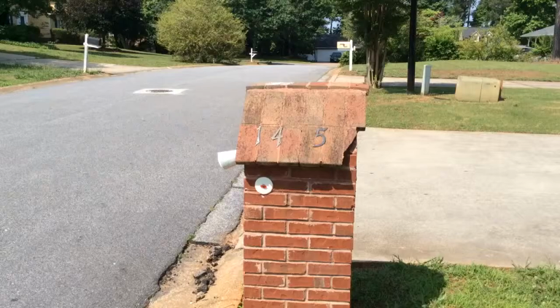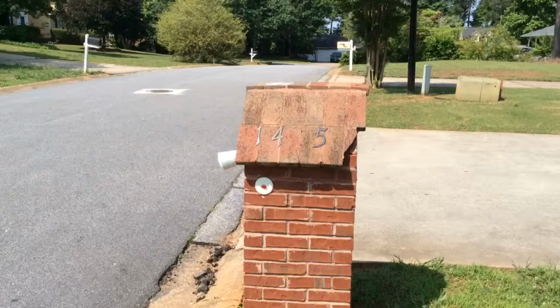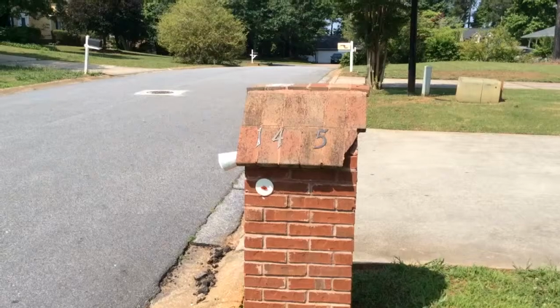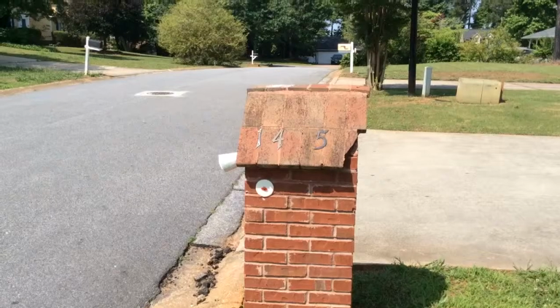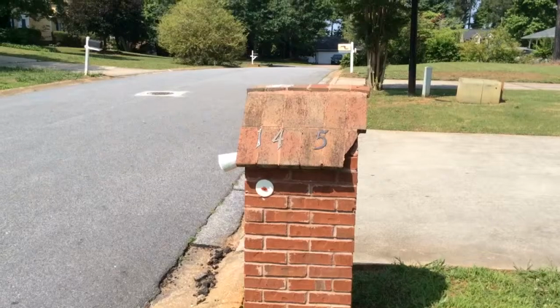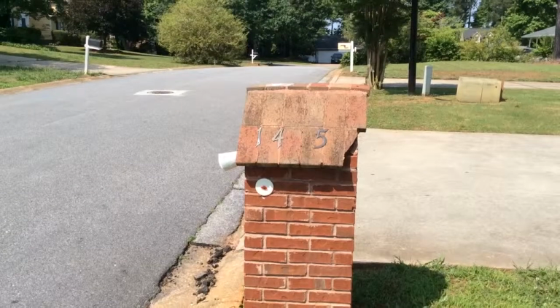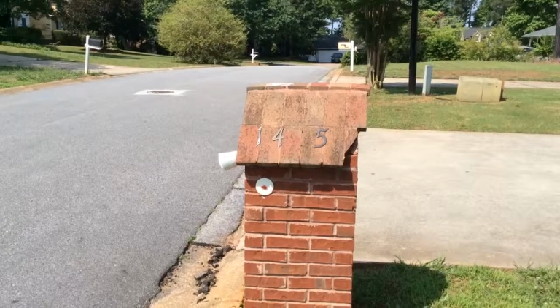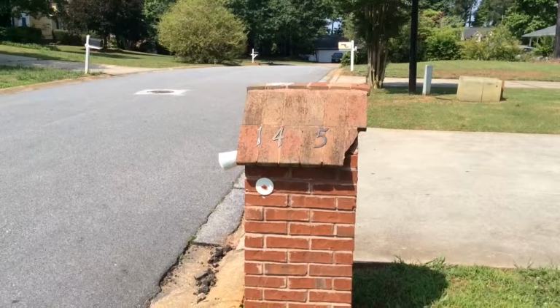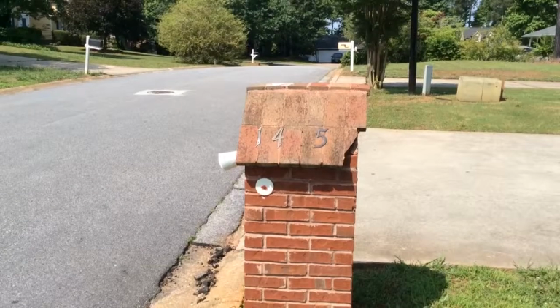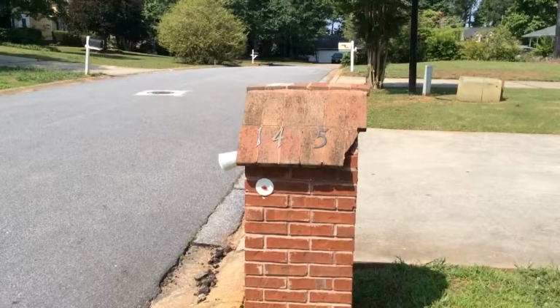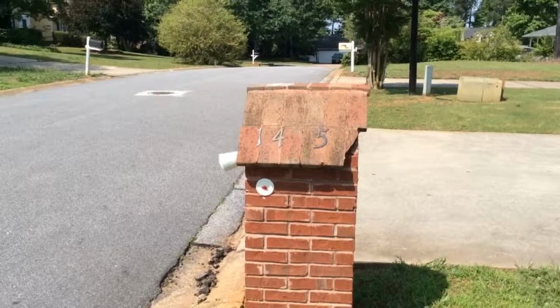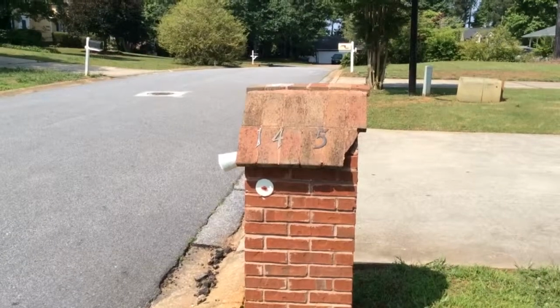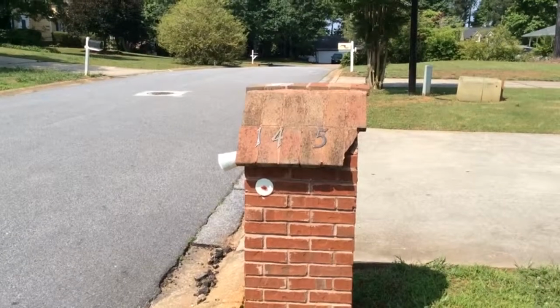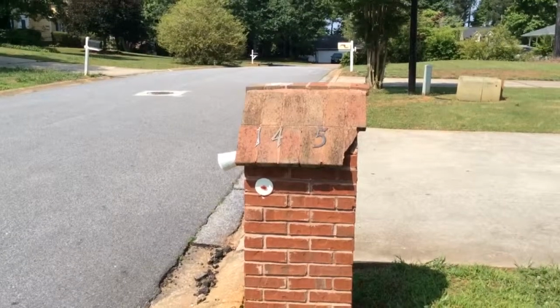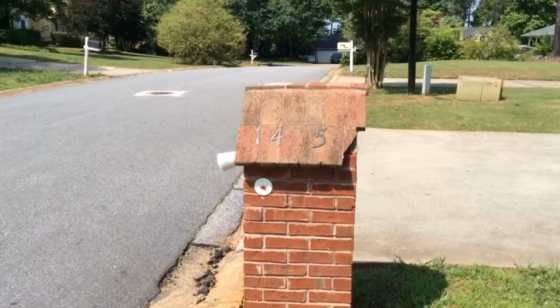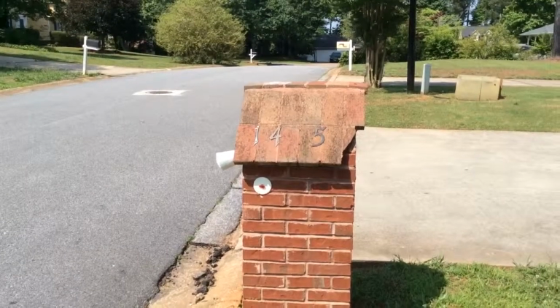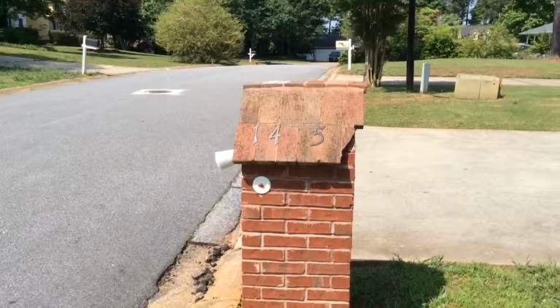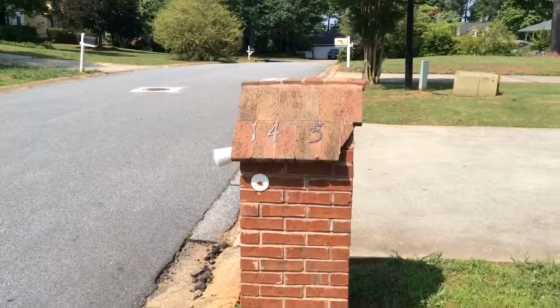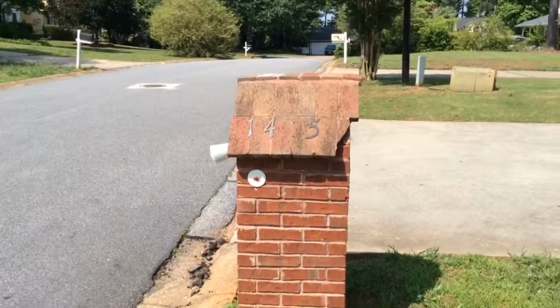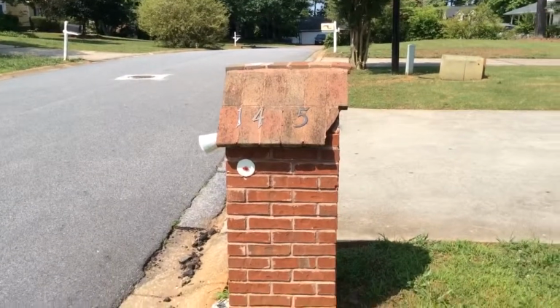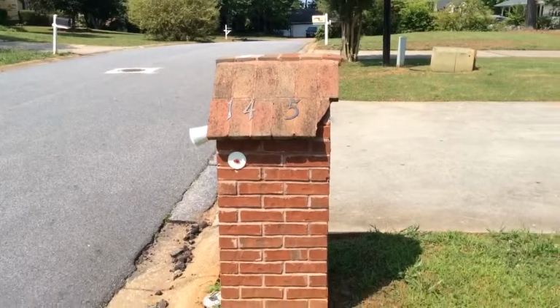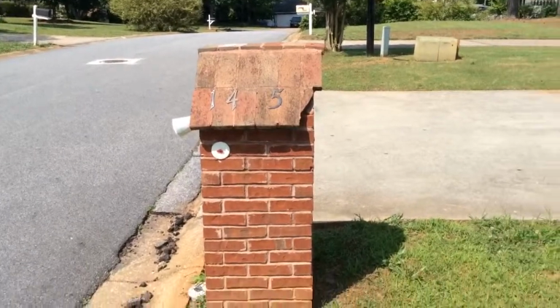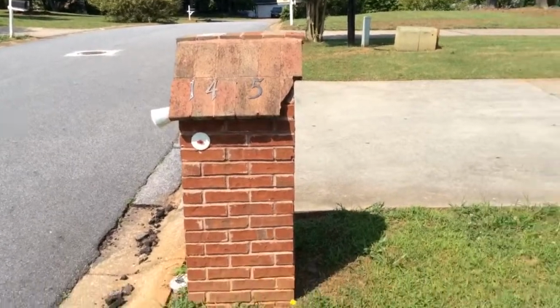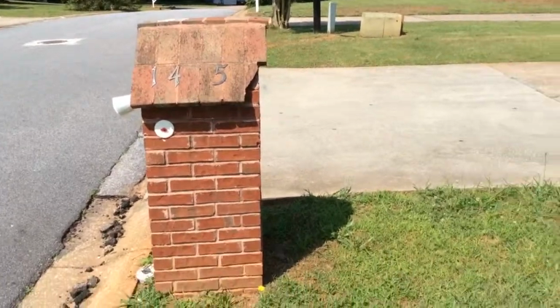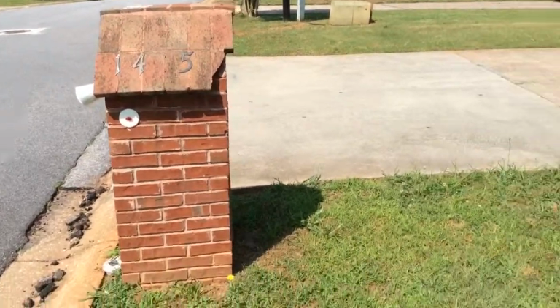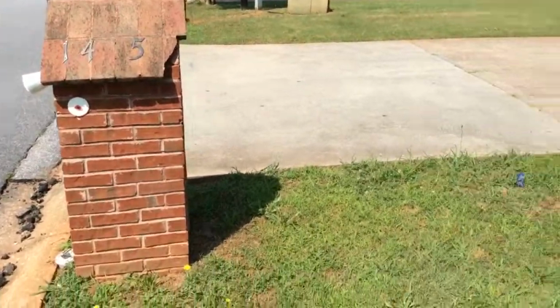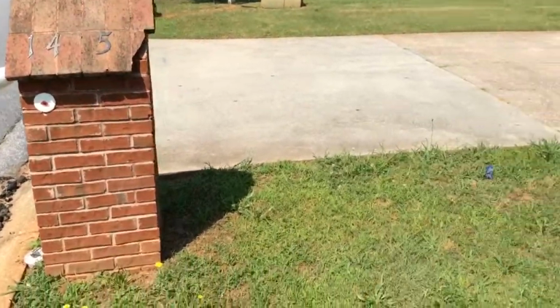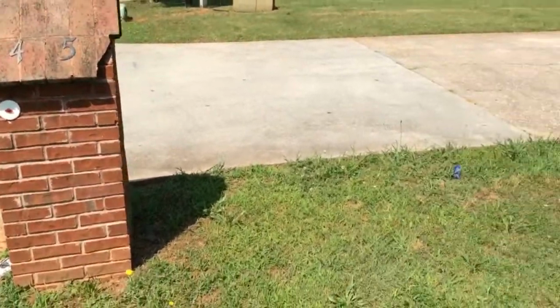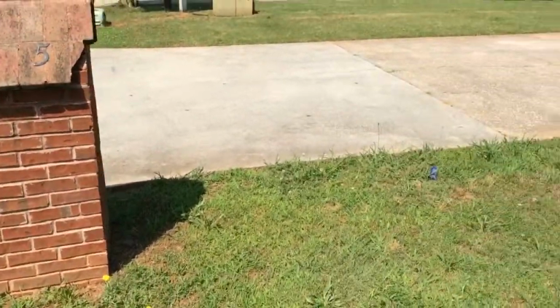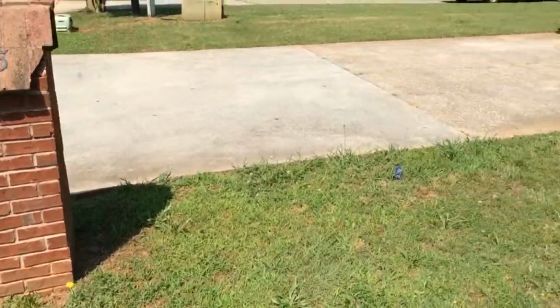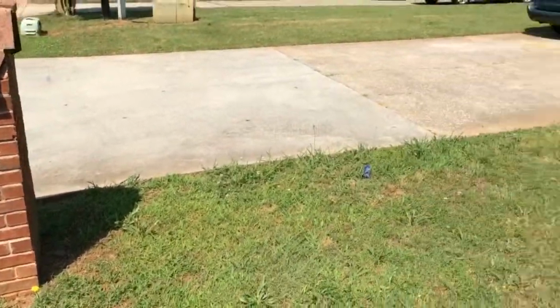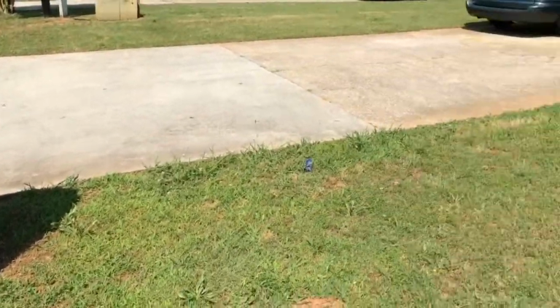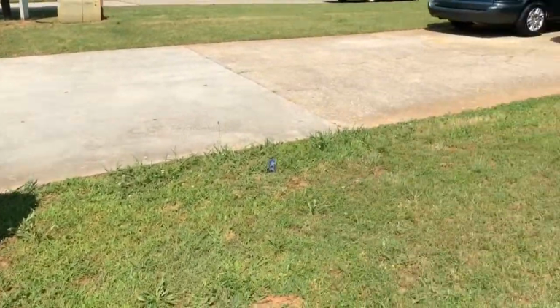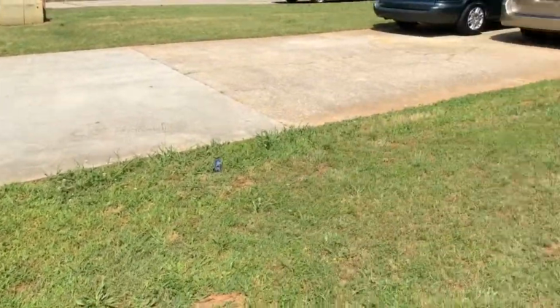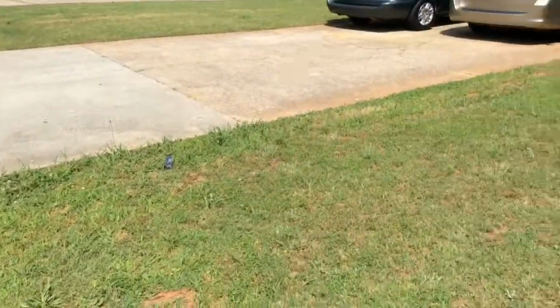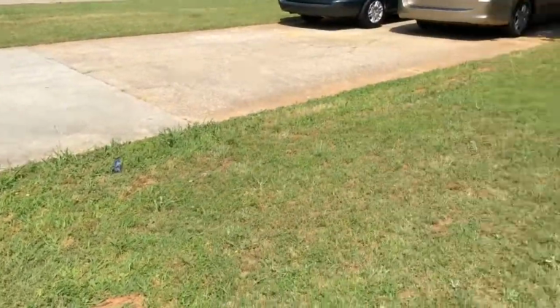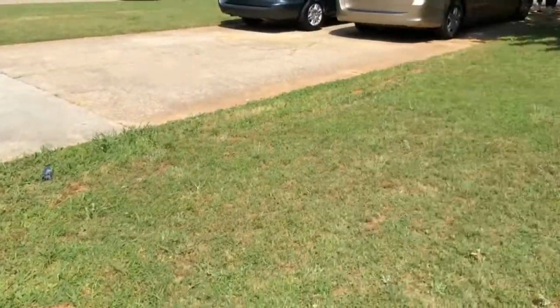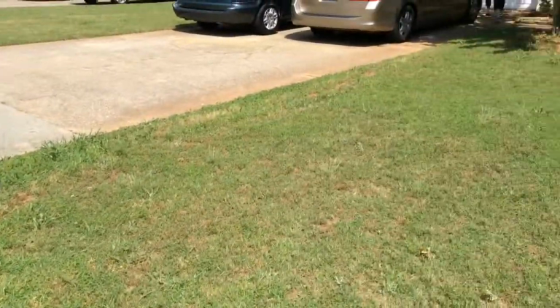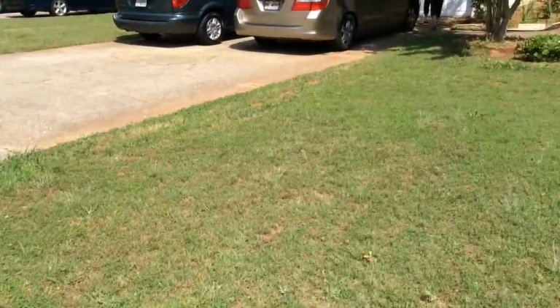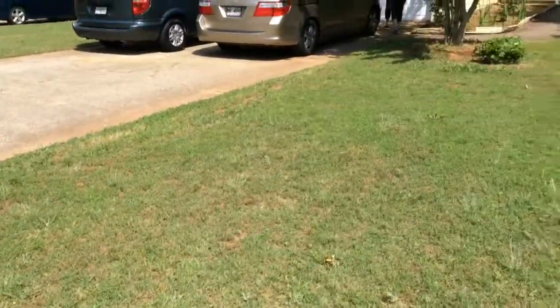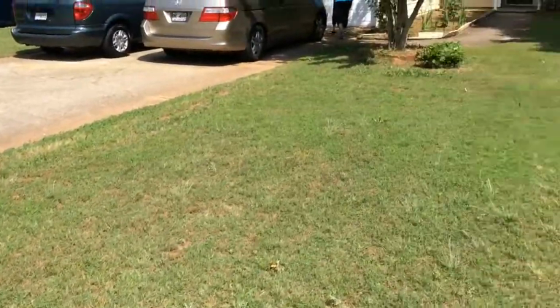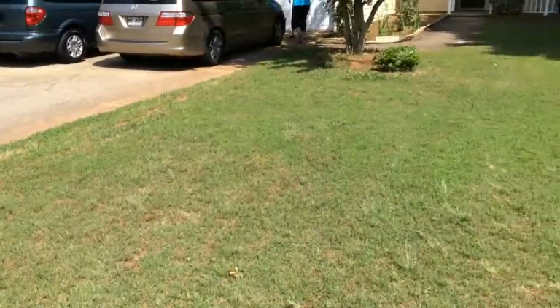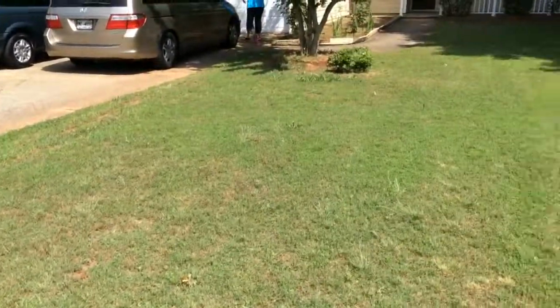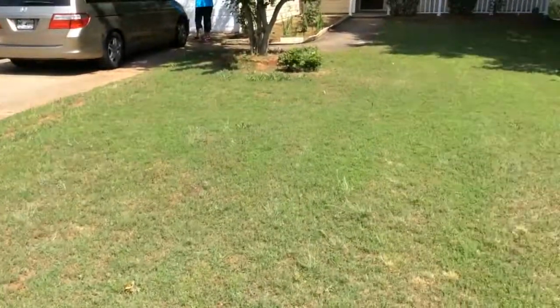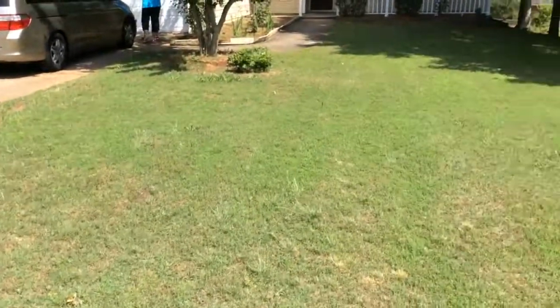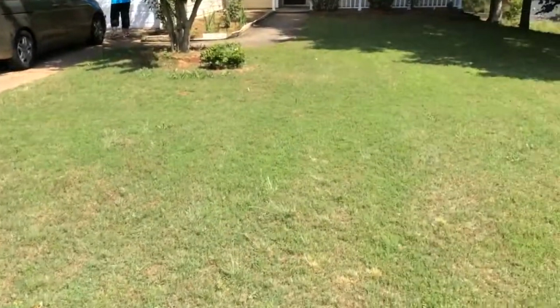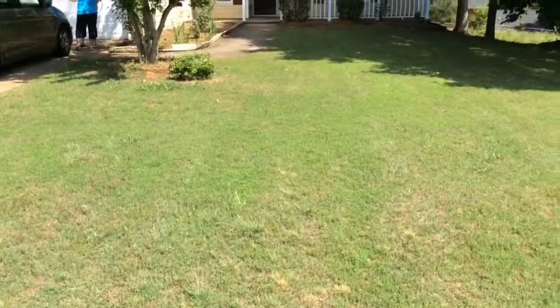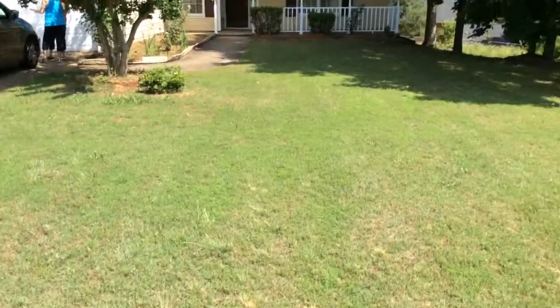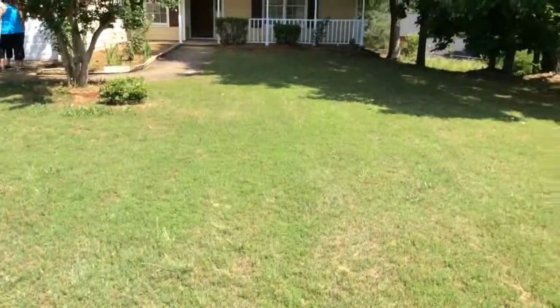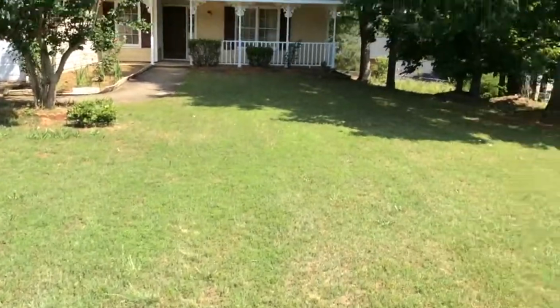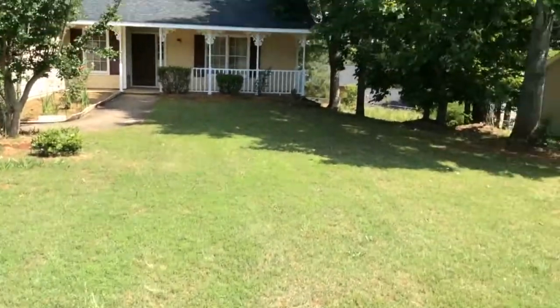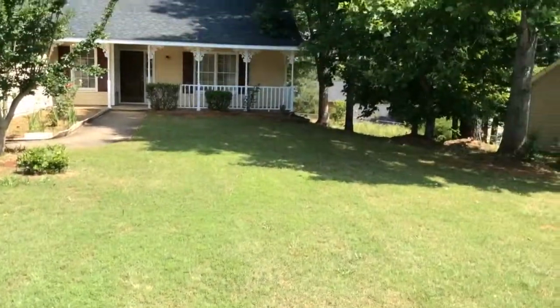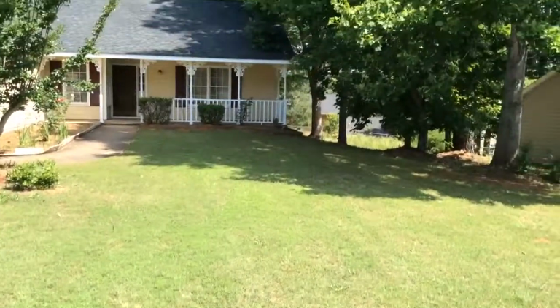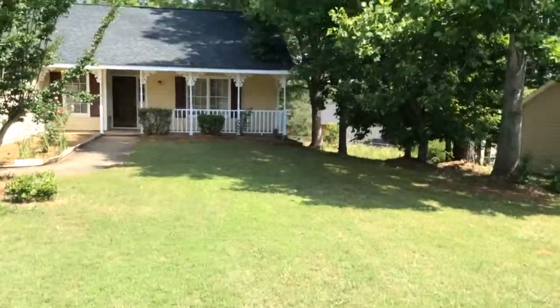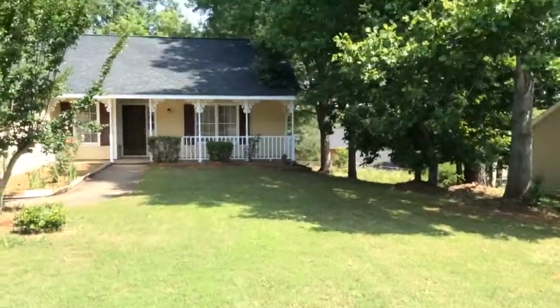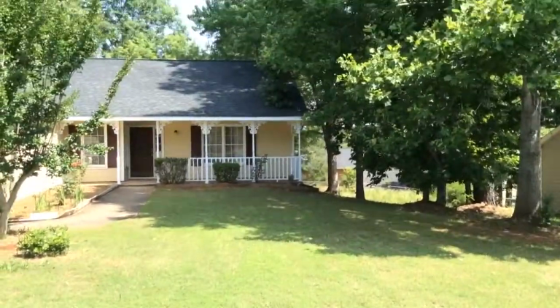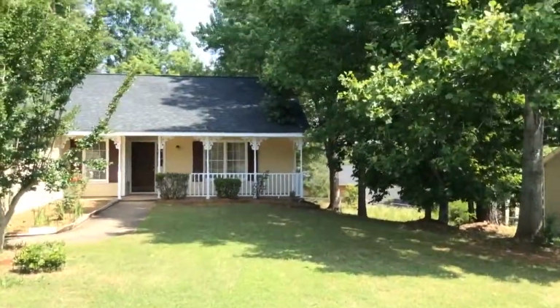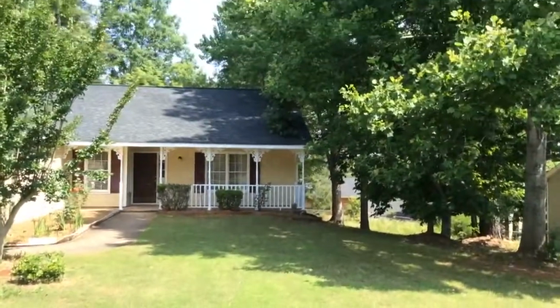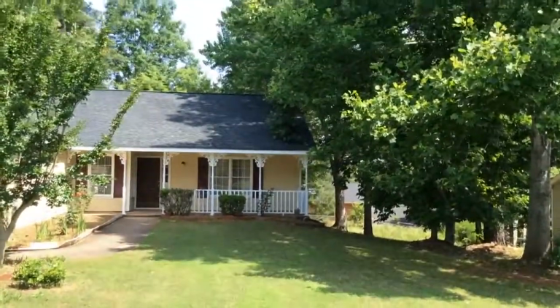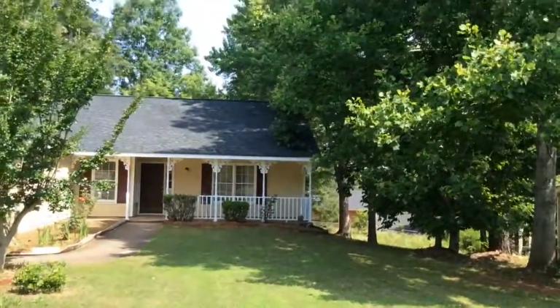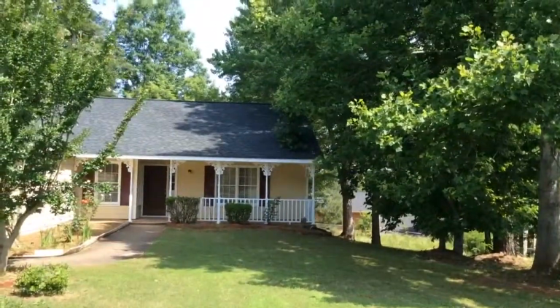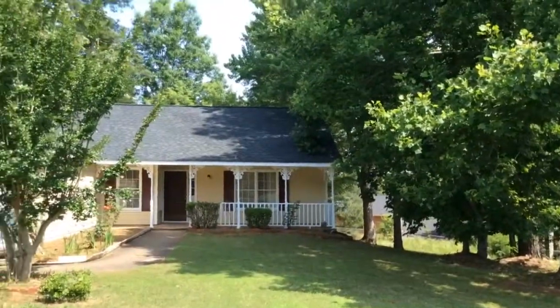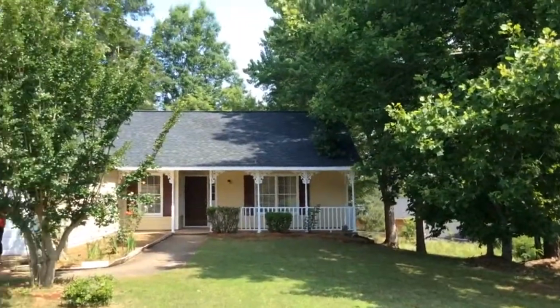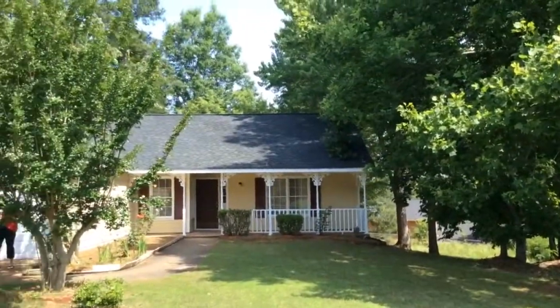Today we're at 1435 Grayland Creek Place. It's just been renovated — this is a move-in inspection.